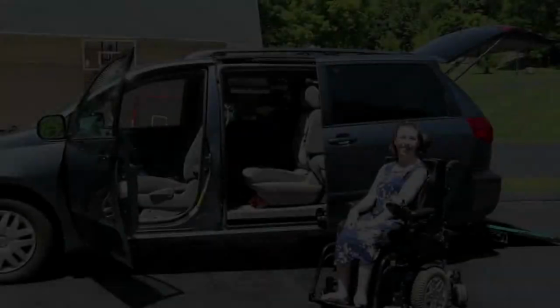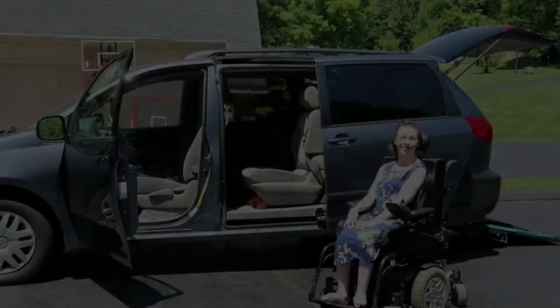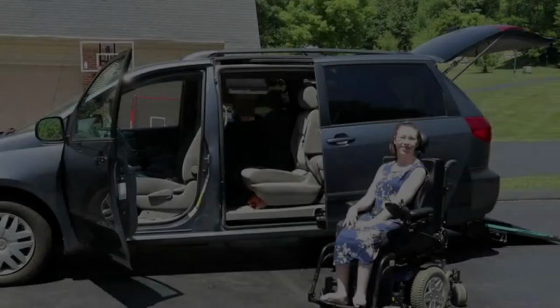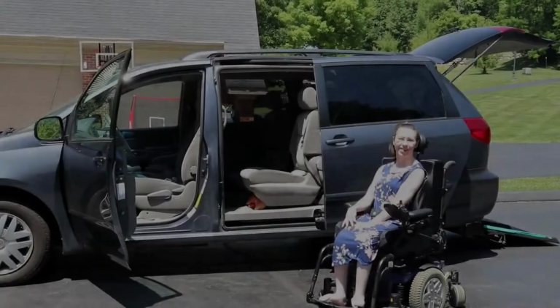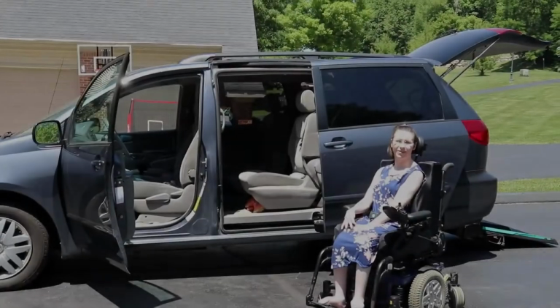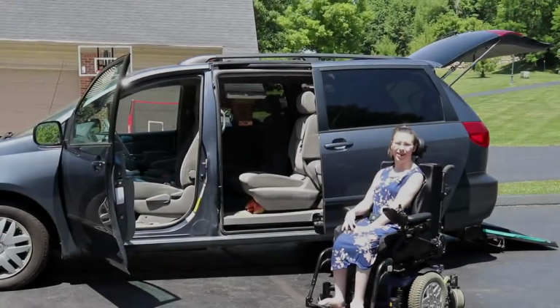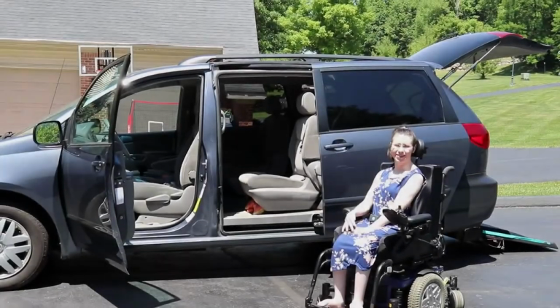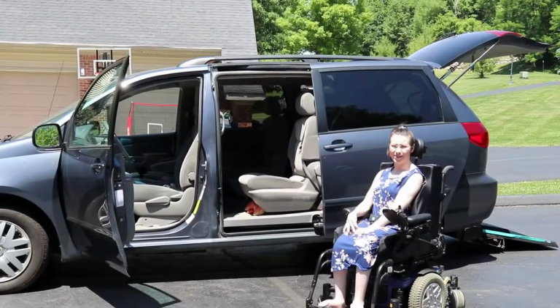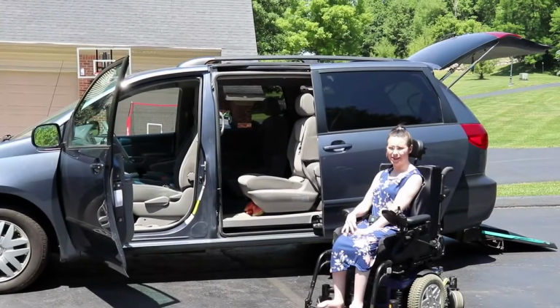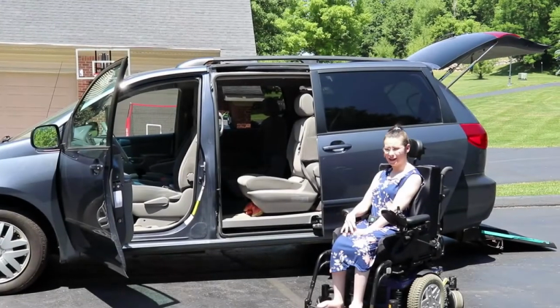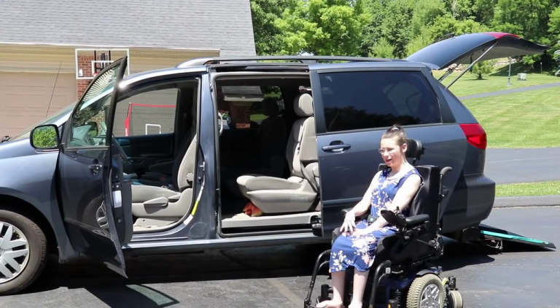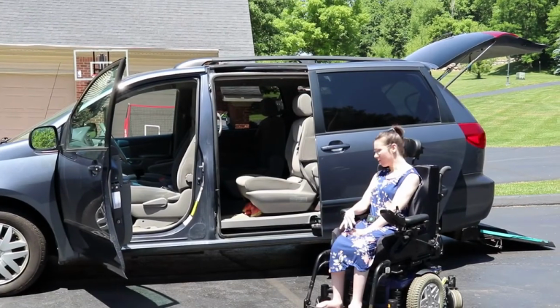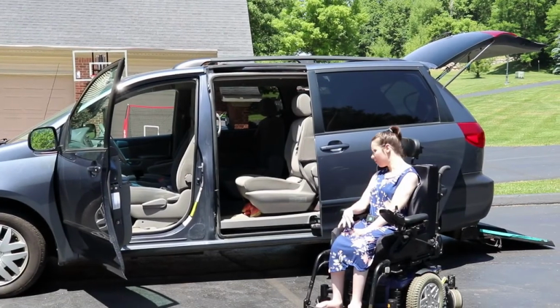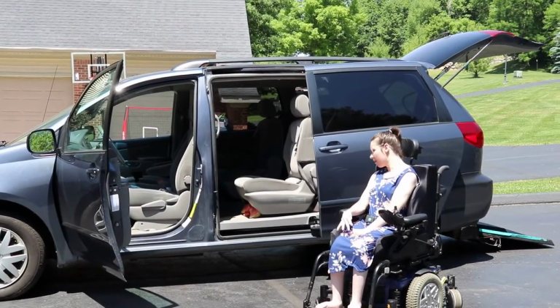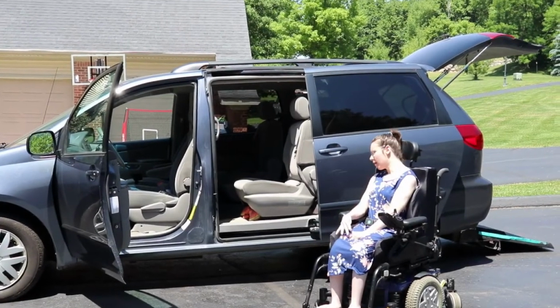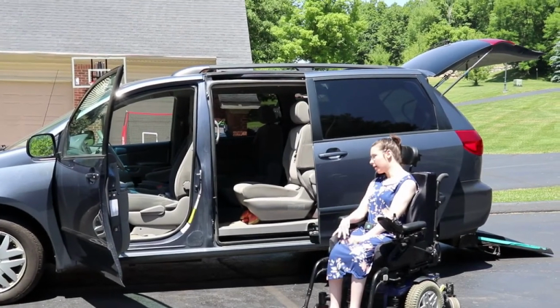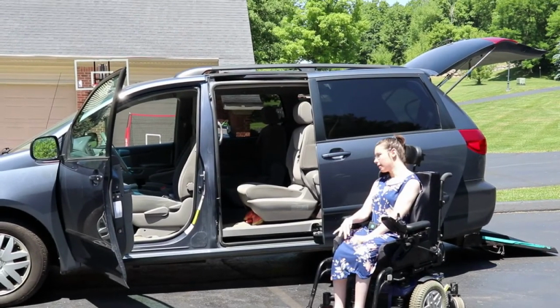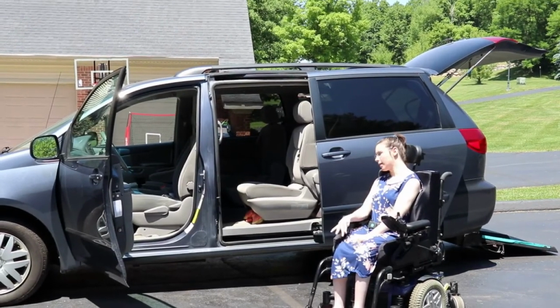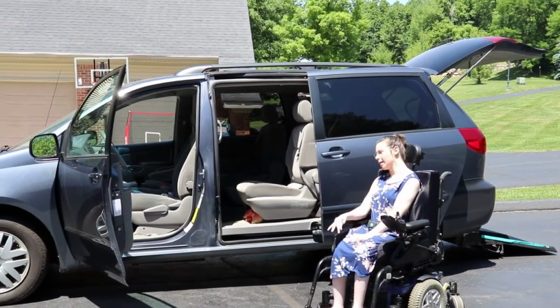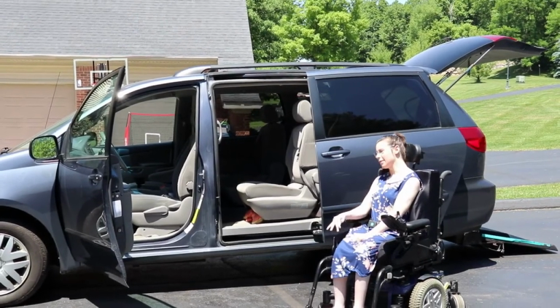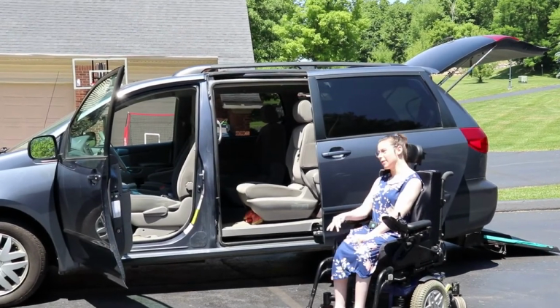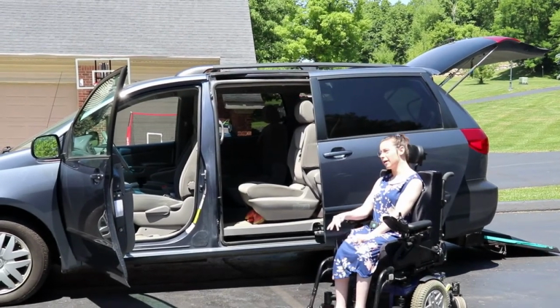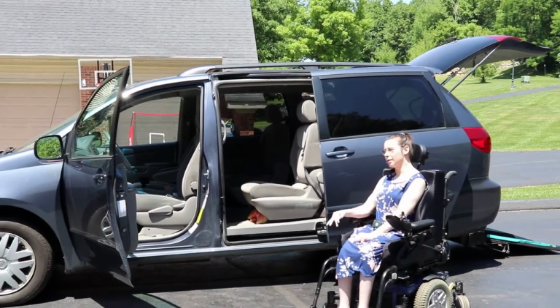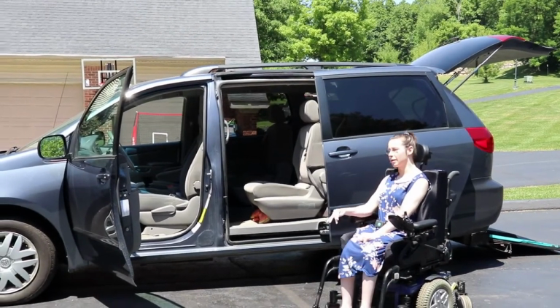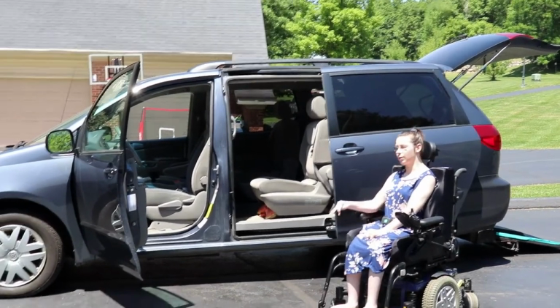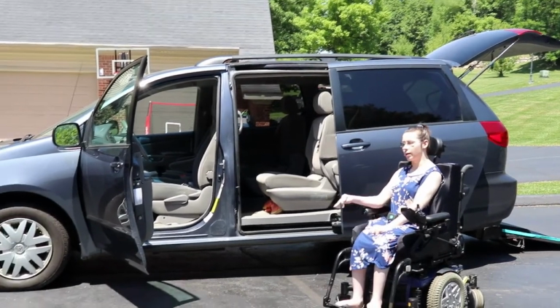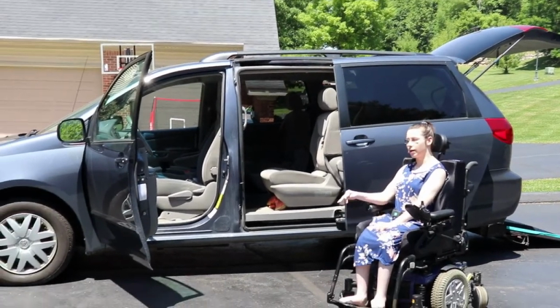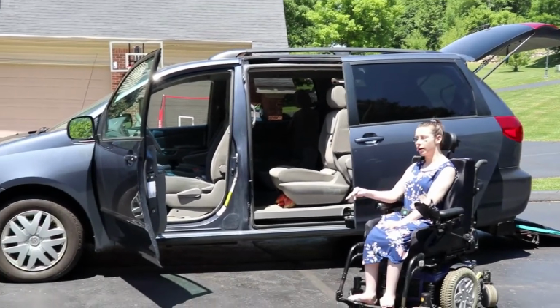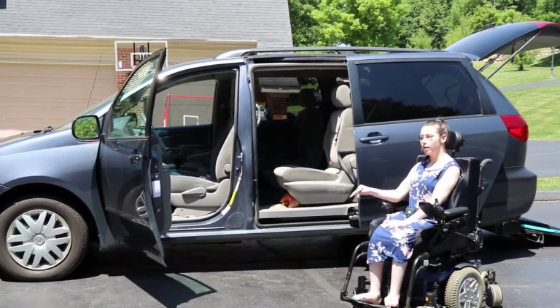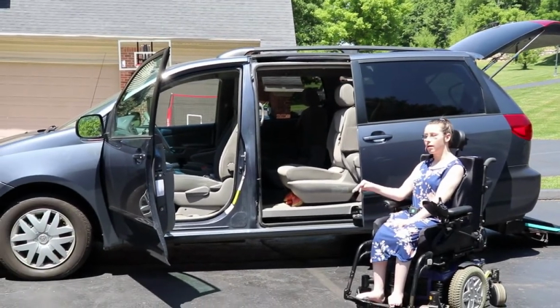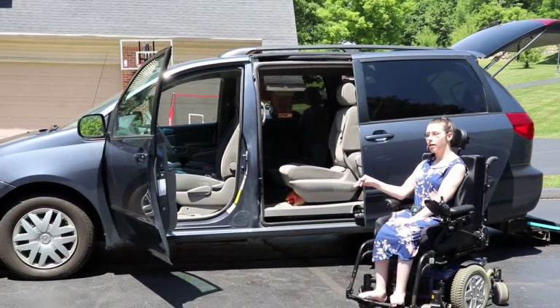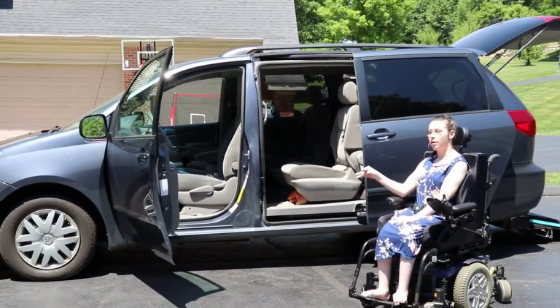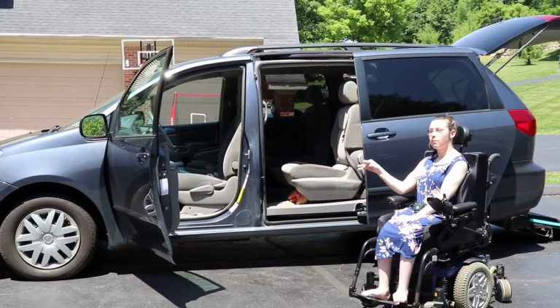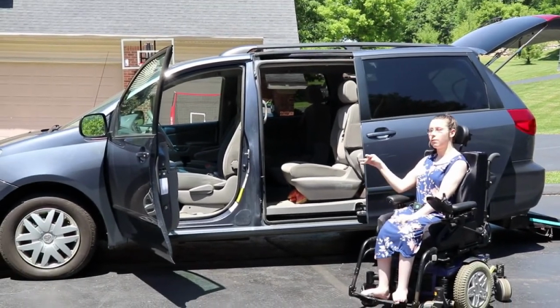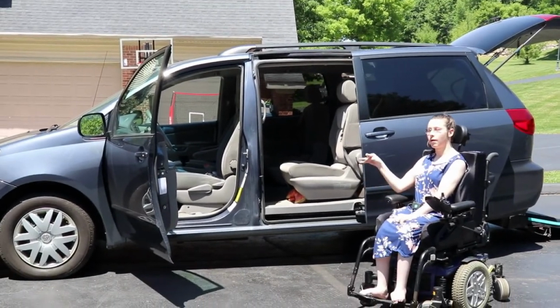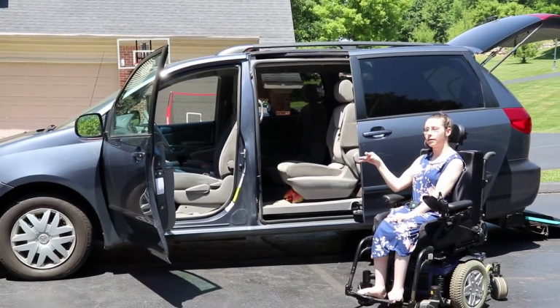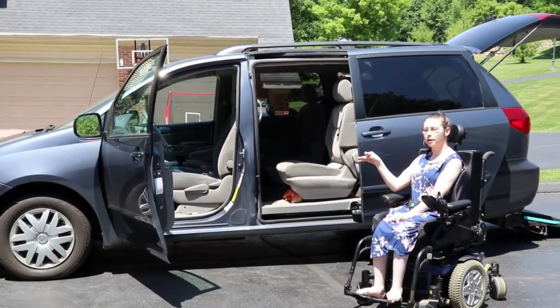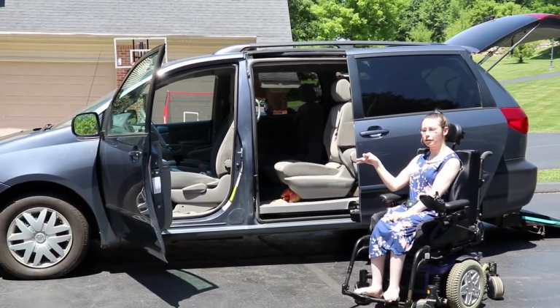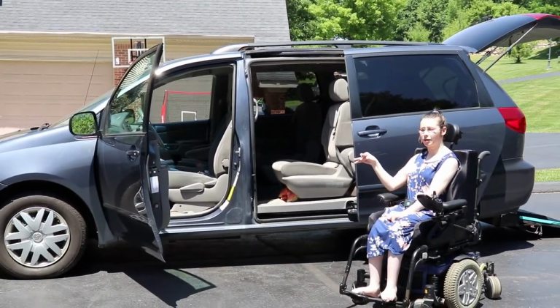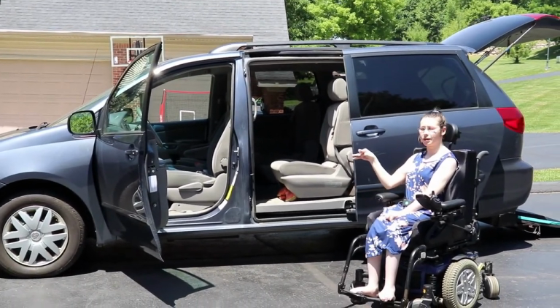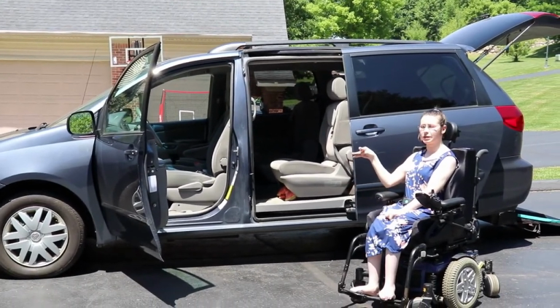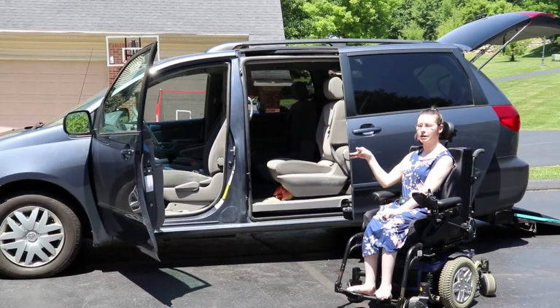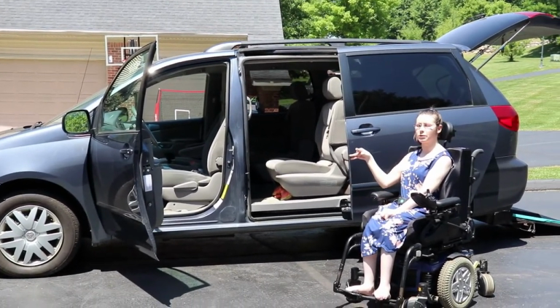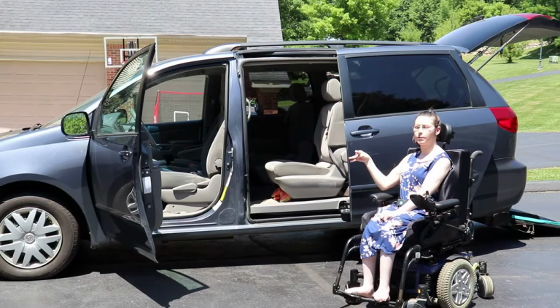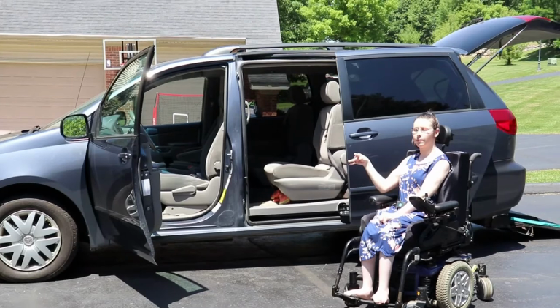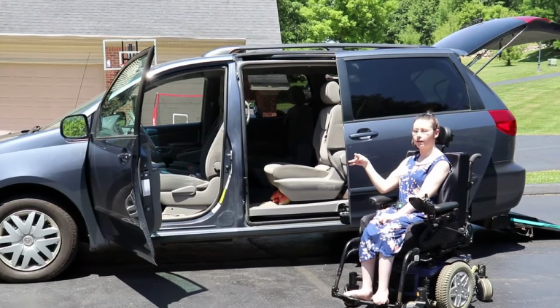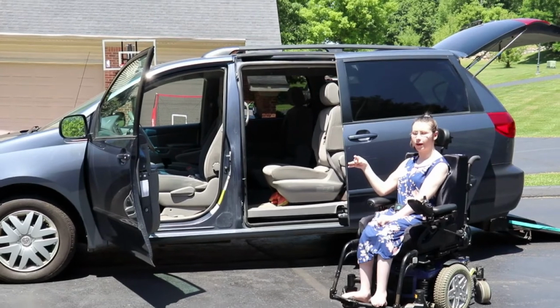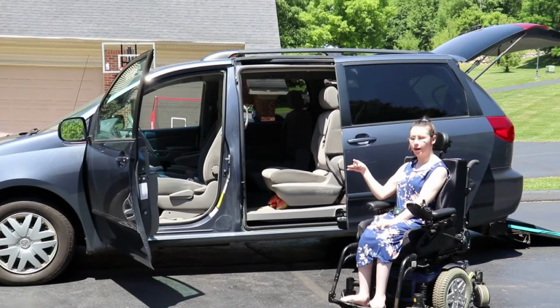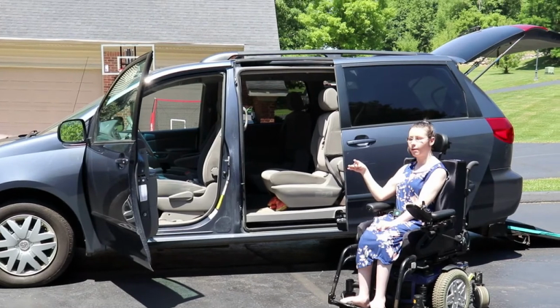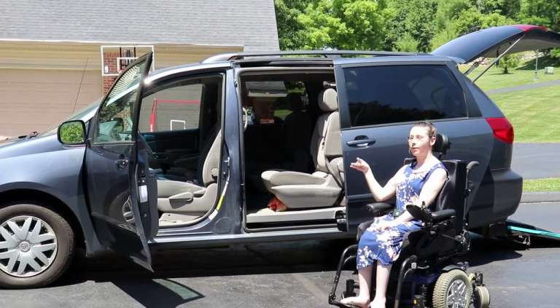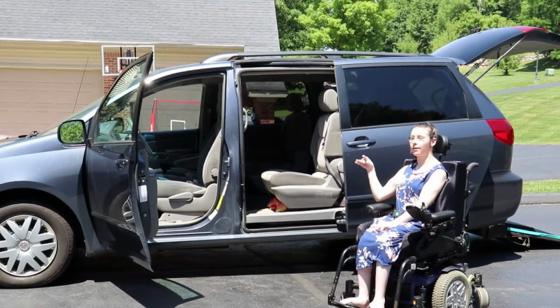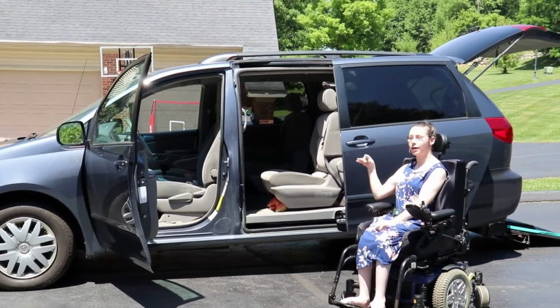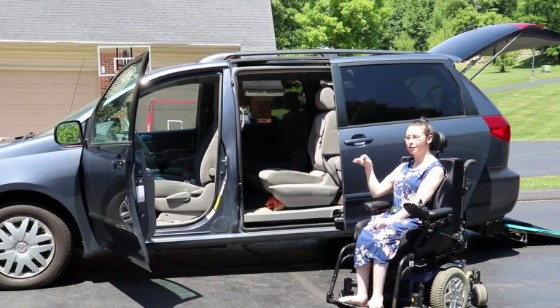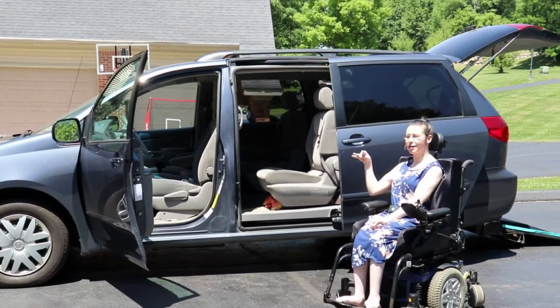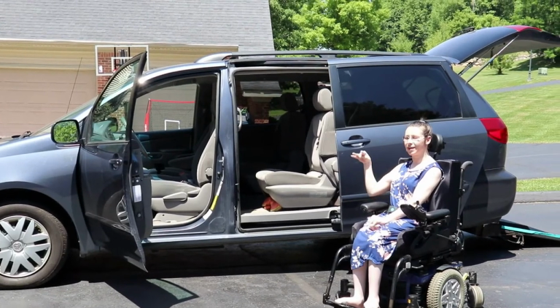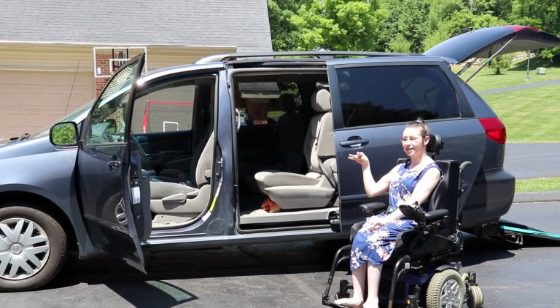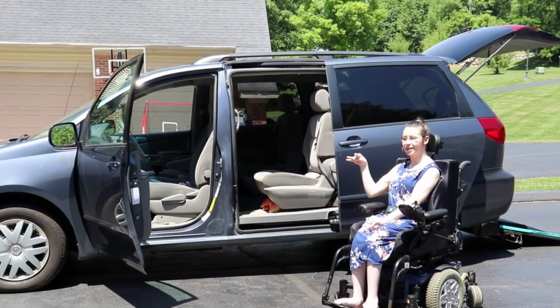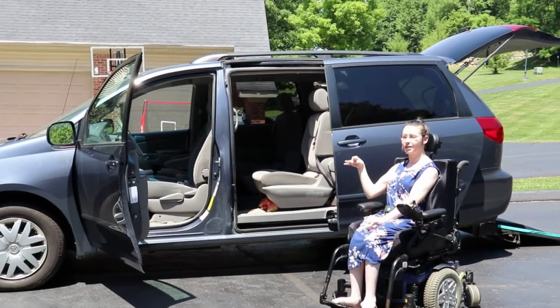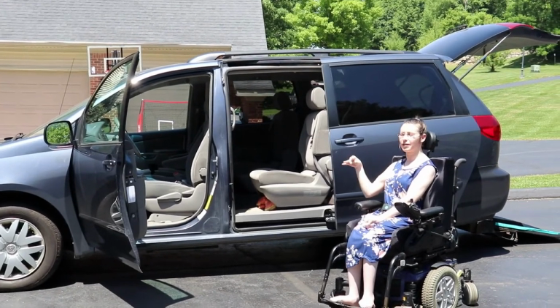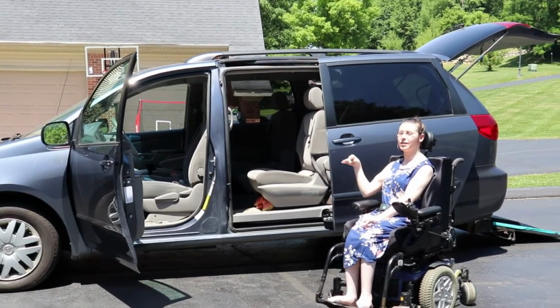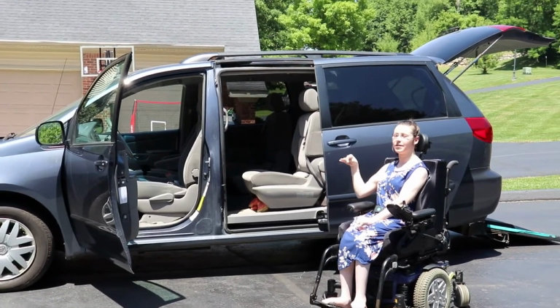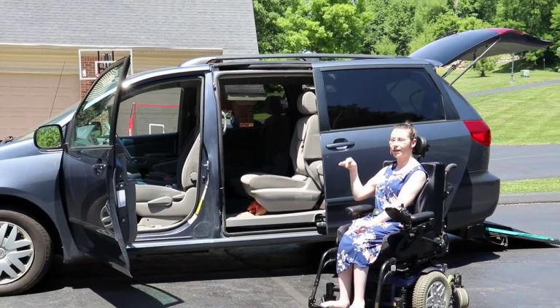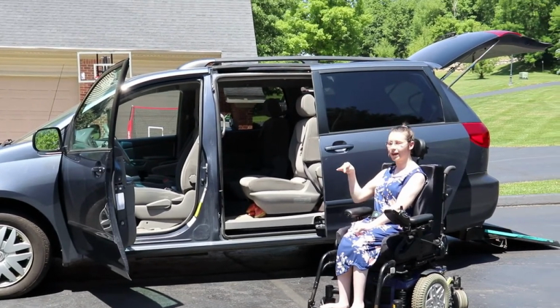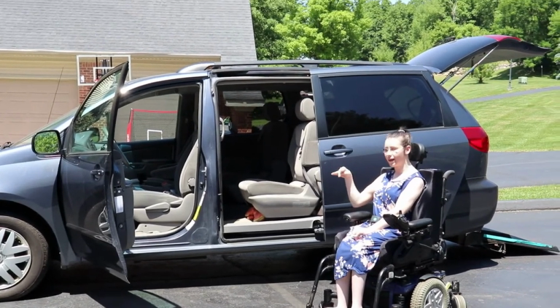Welcome back to my channel. Today's video is going to be about my wheelchair accessible van.